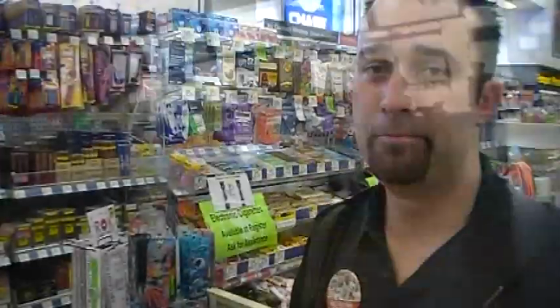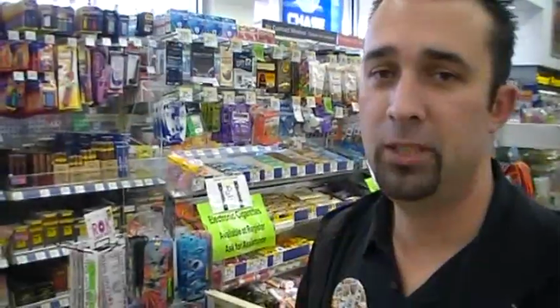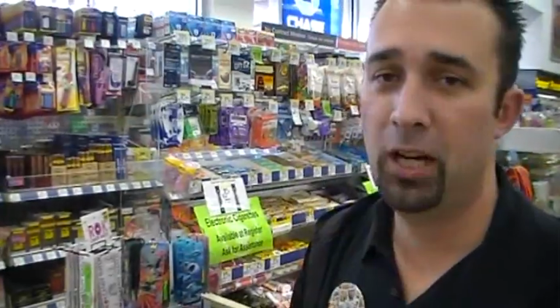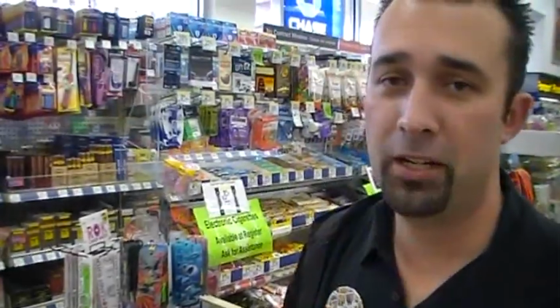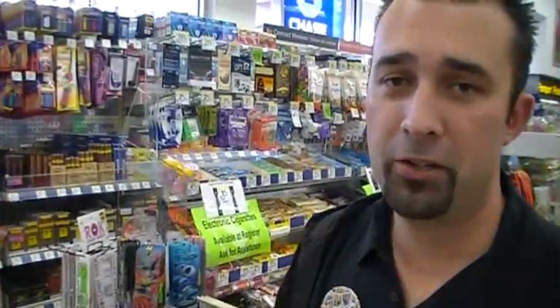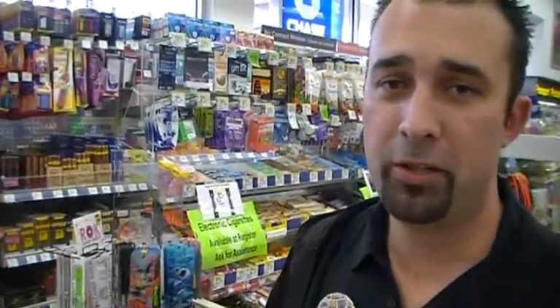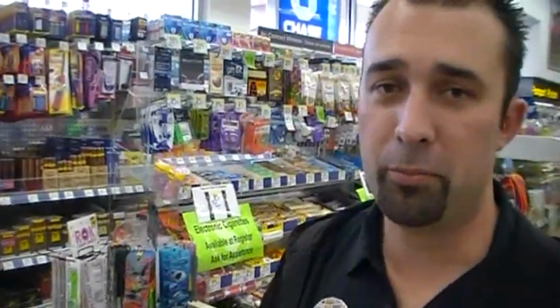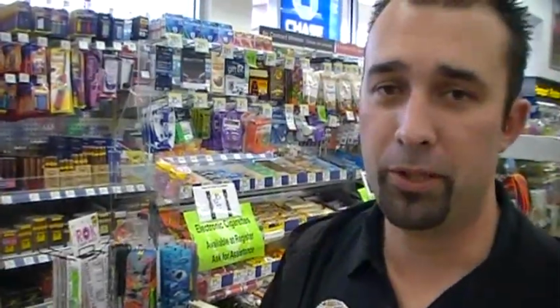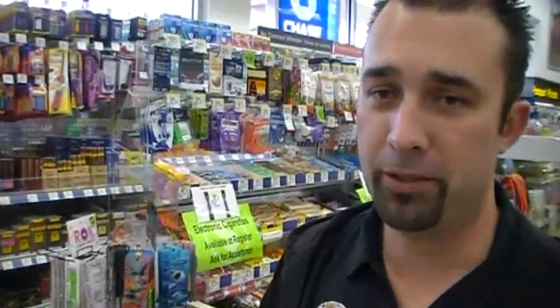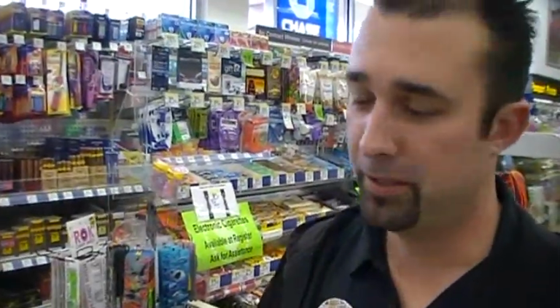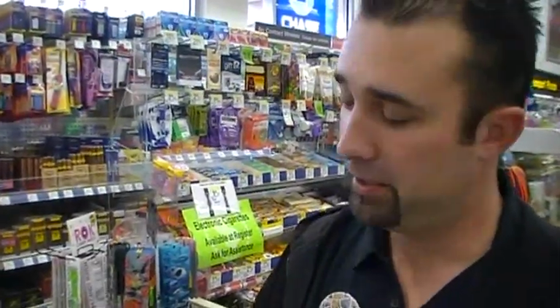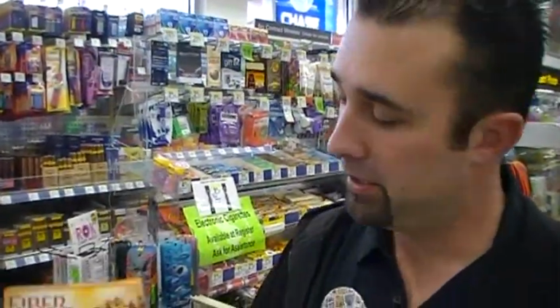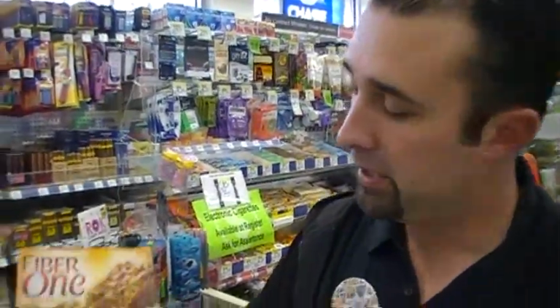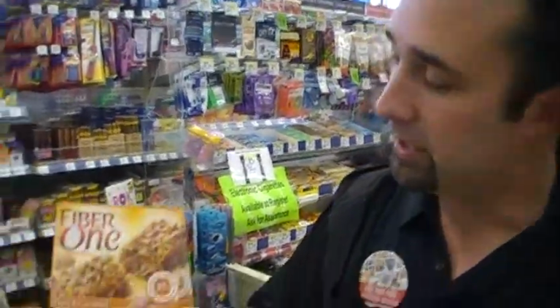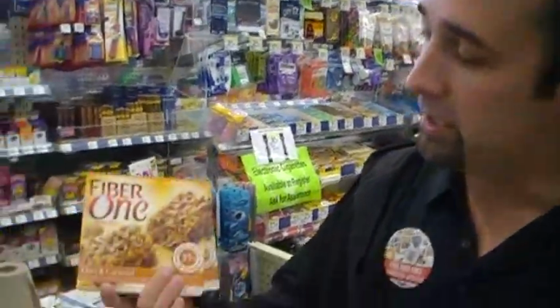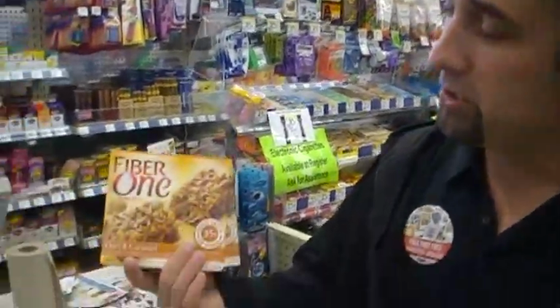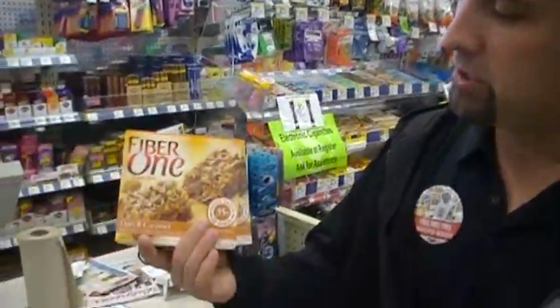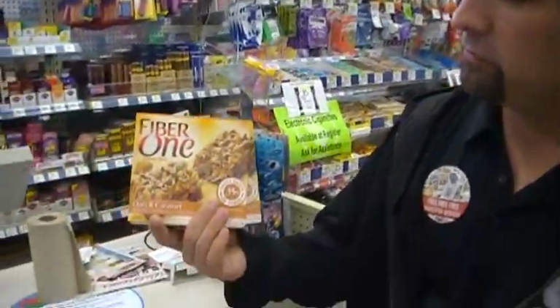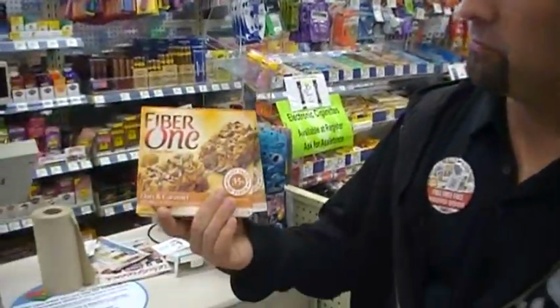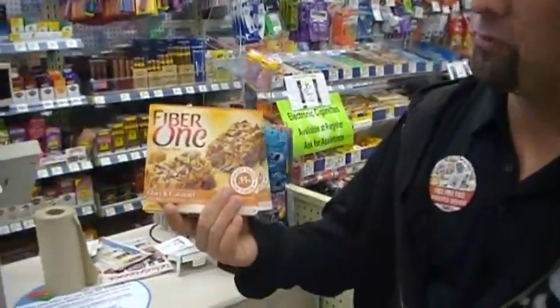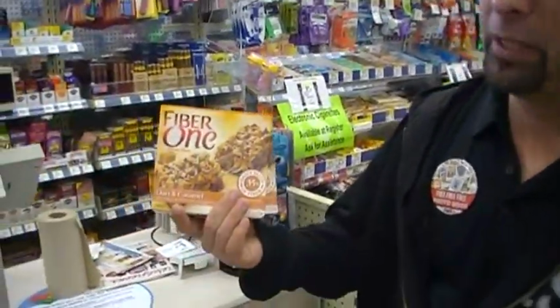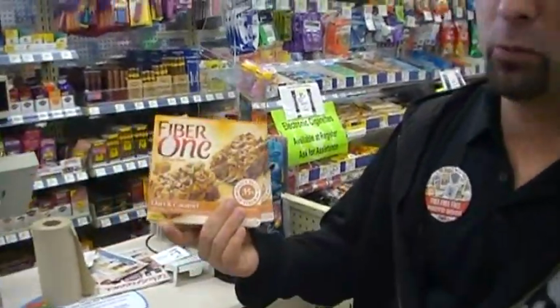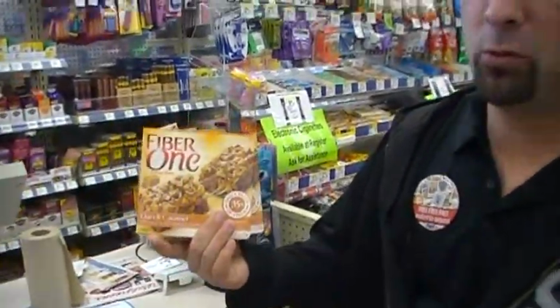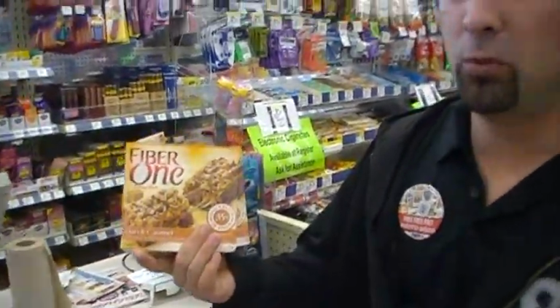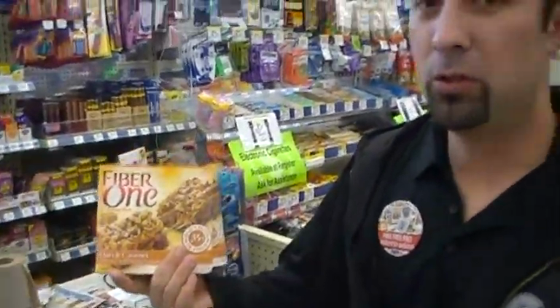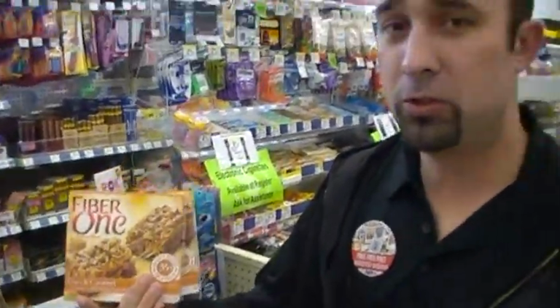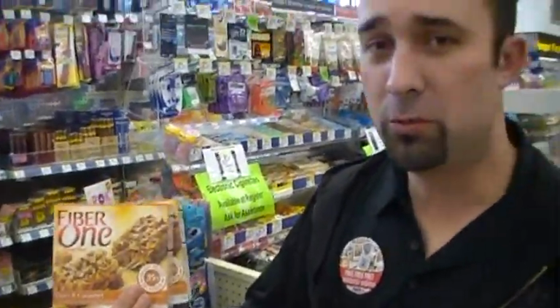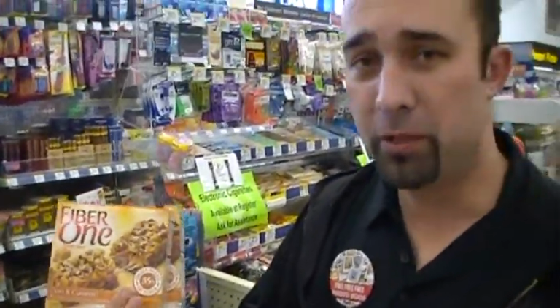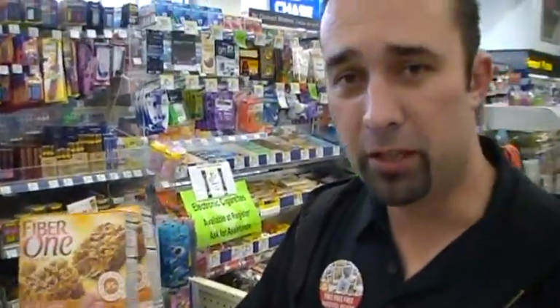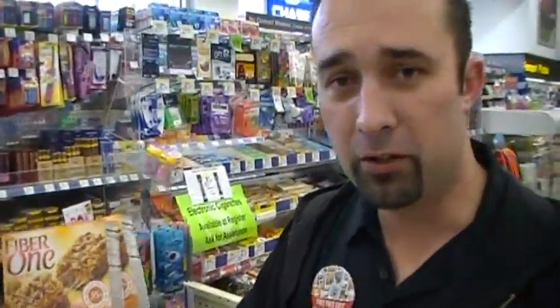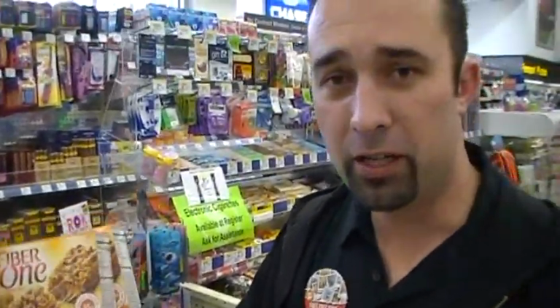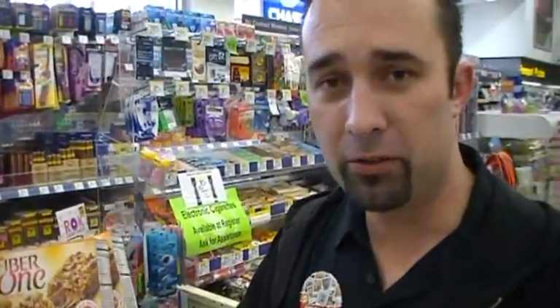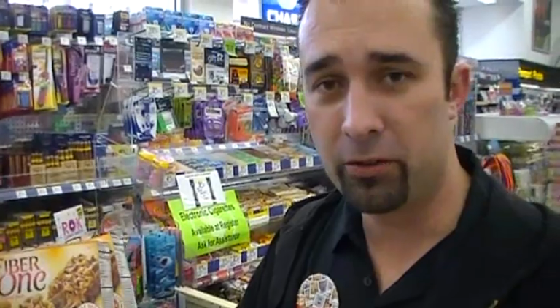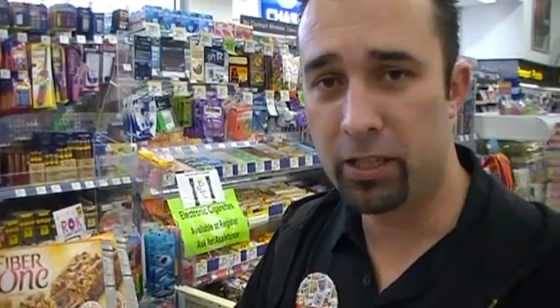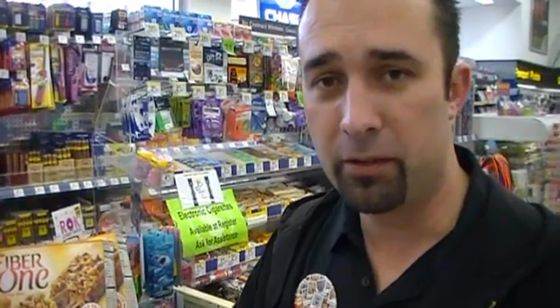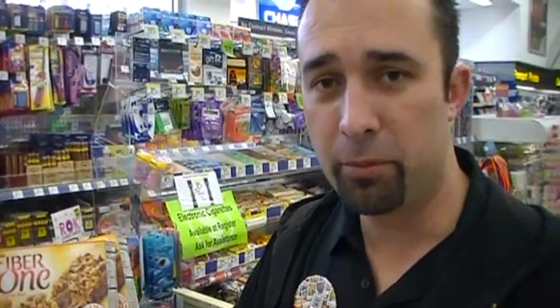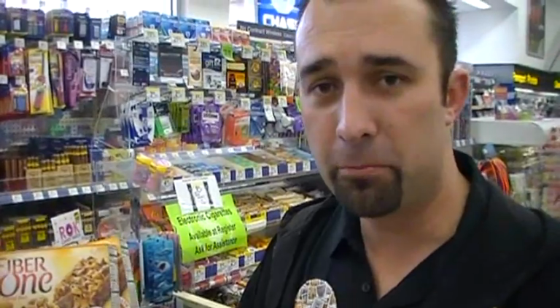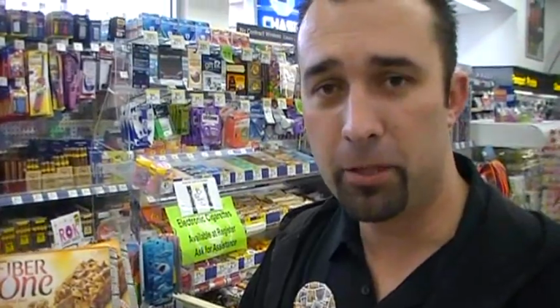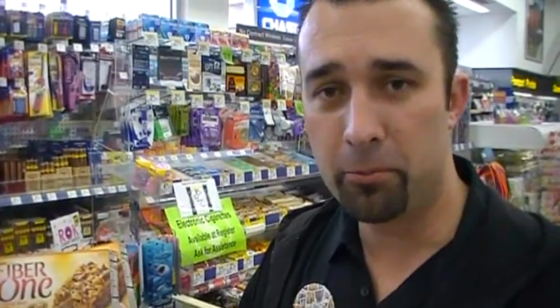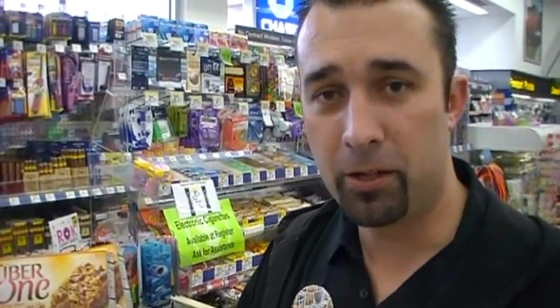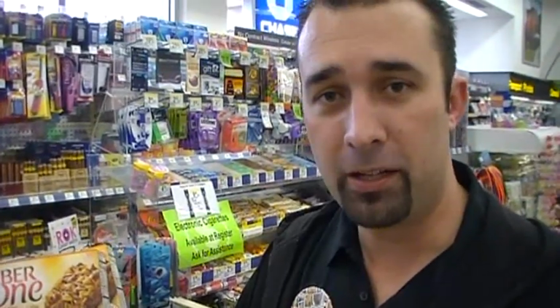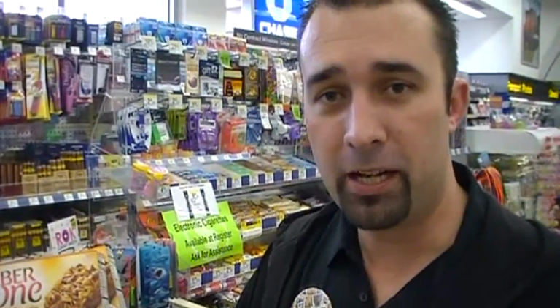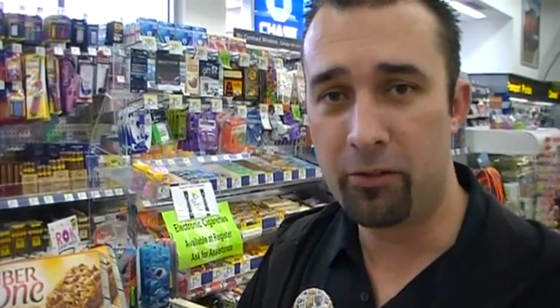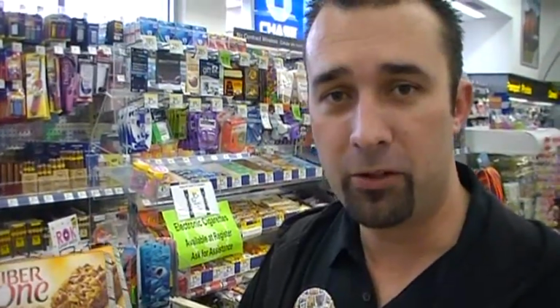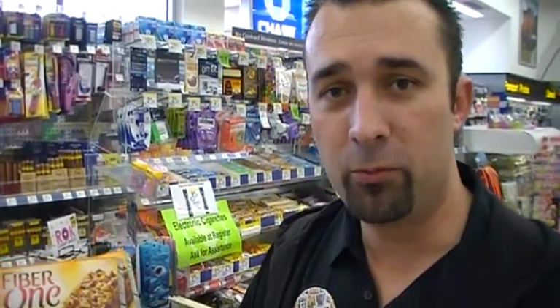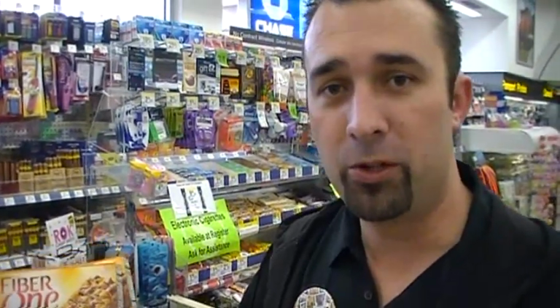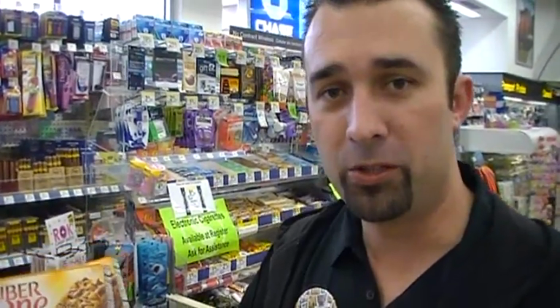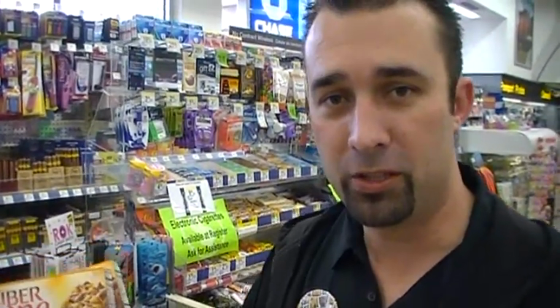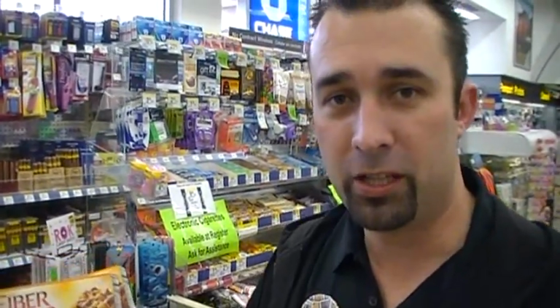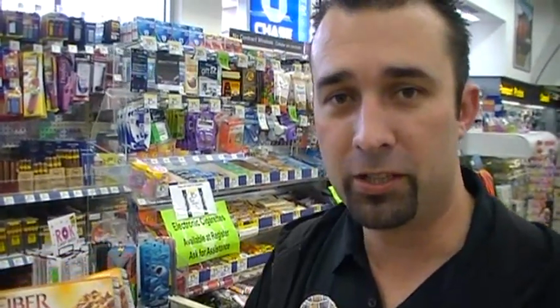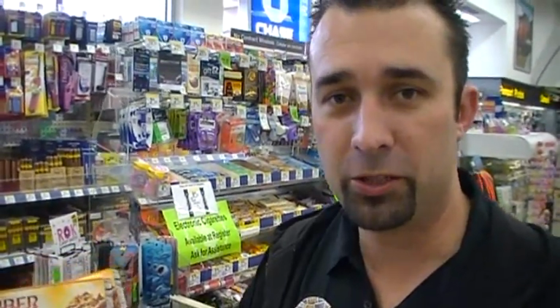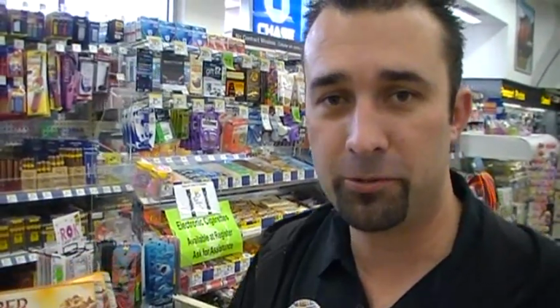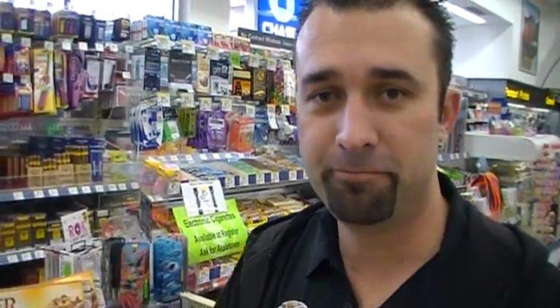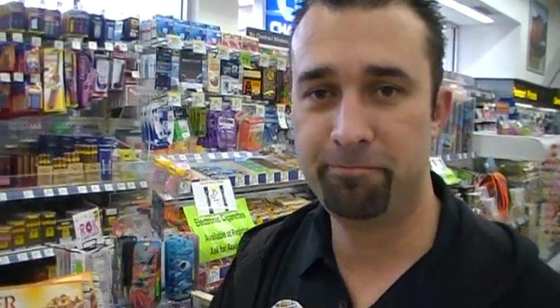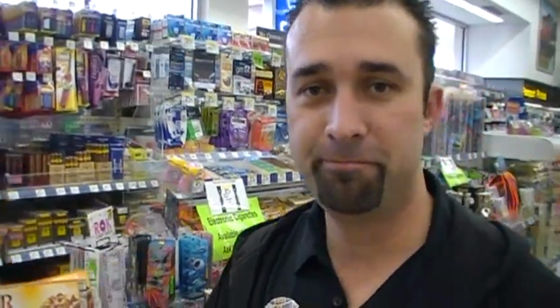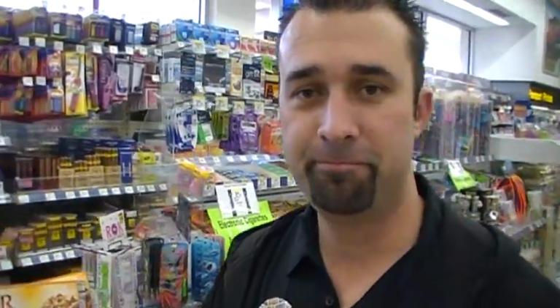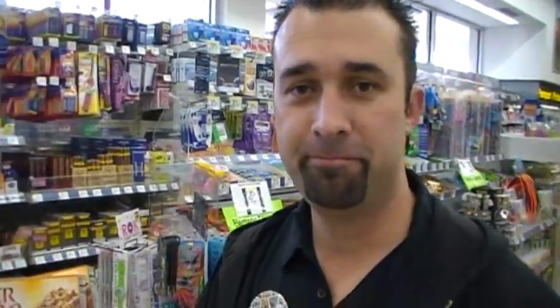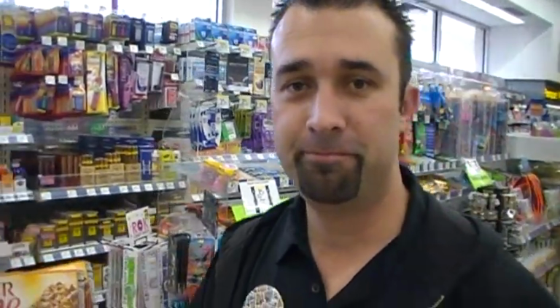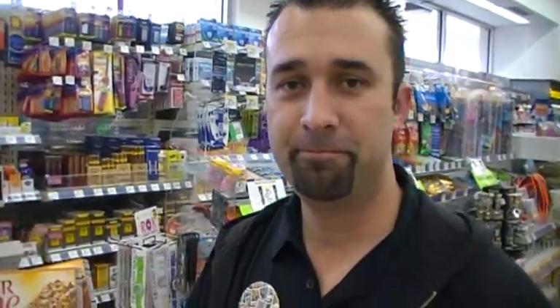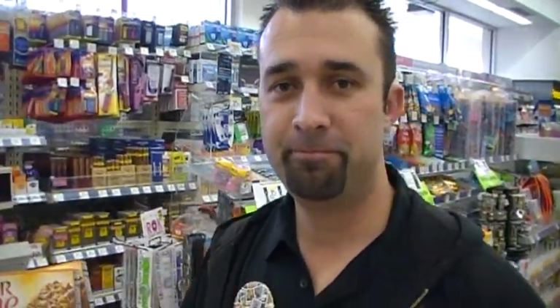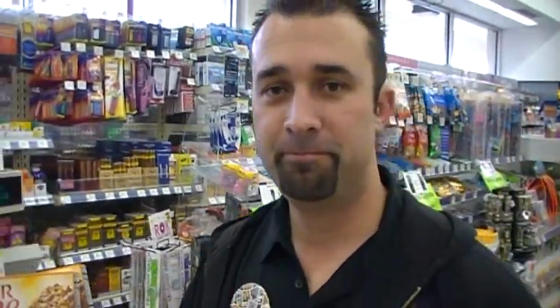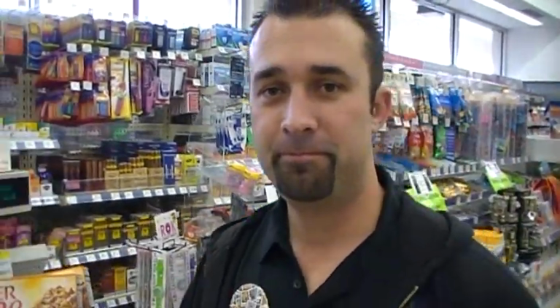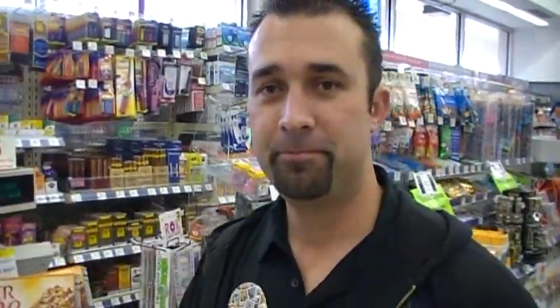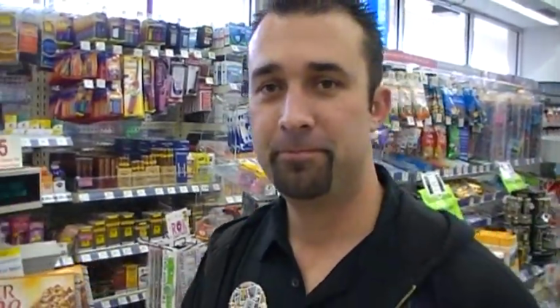Another tip: get yourself some 501 bars. They make a great little pick-me-up right in the afternoon when you're sluggish. And it keeps you regular.